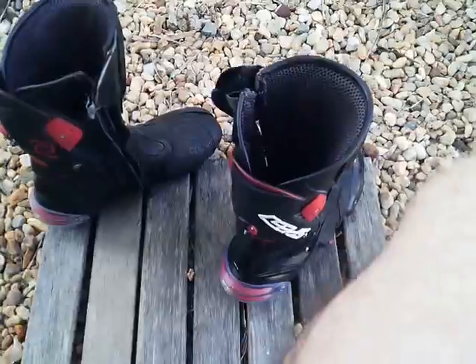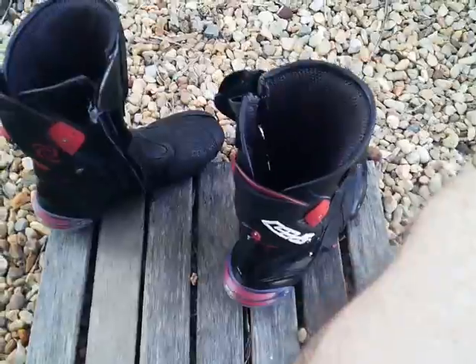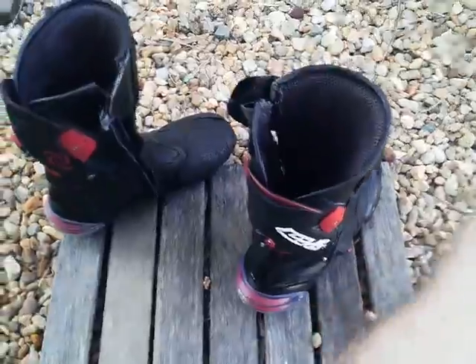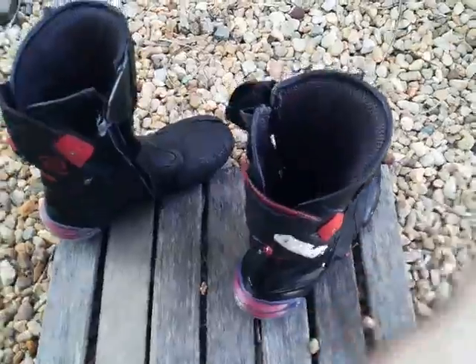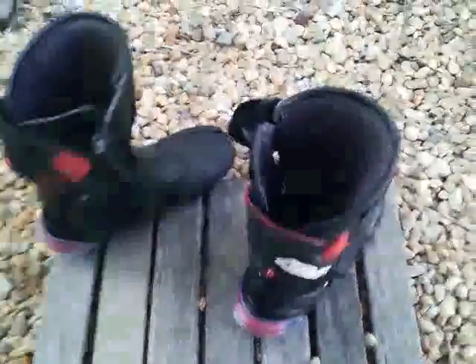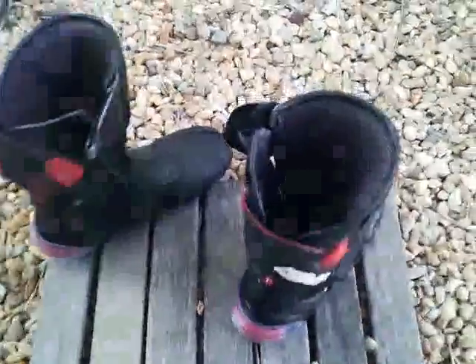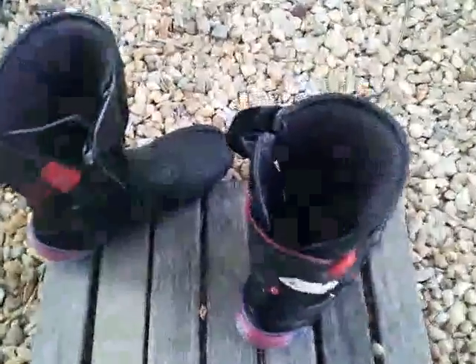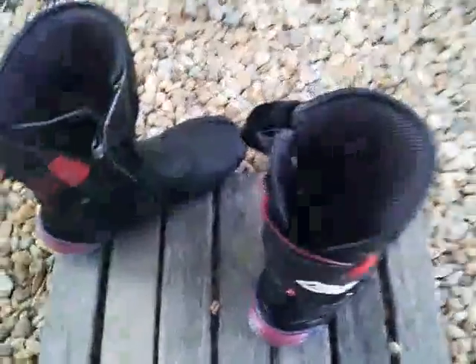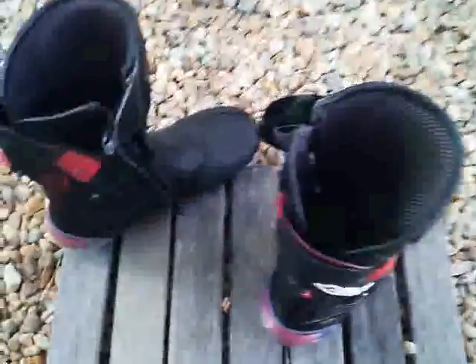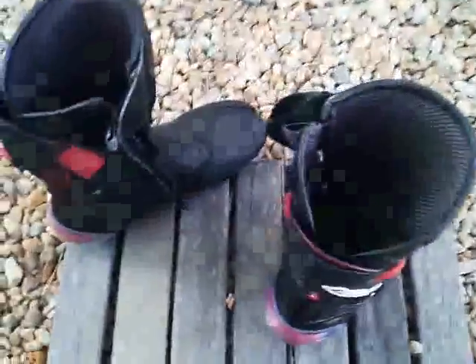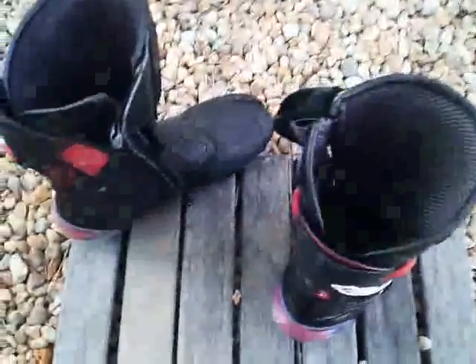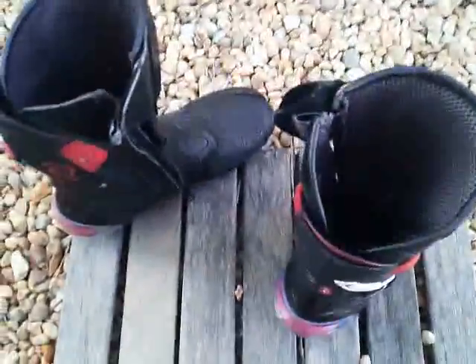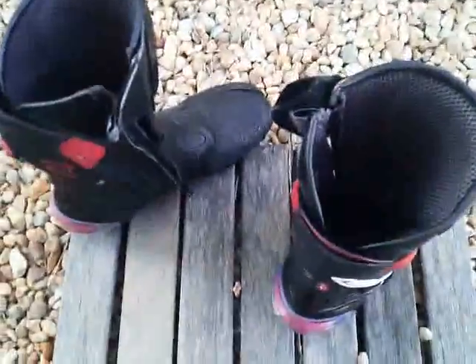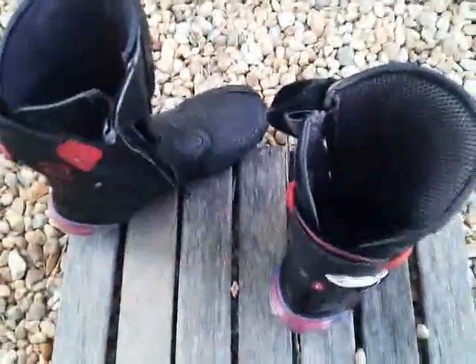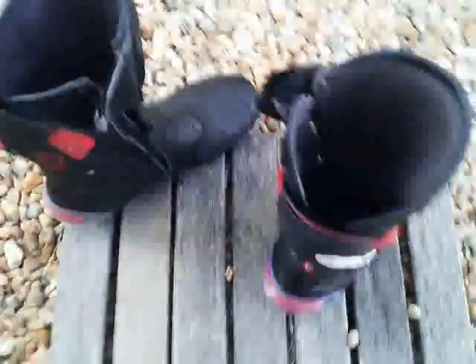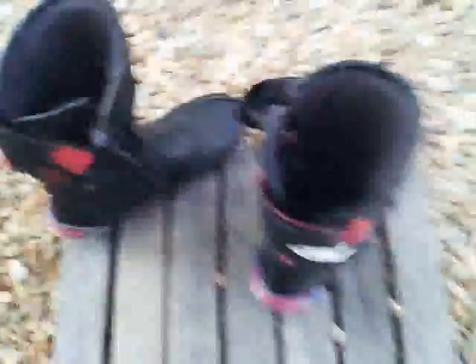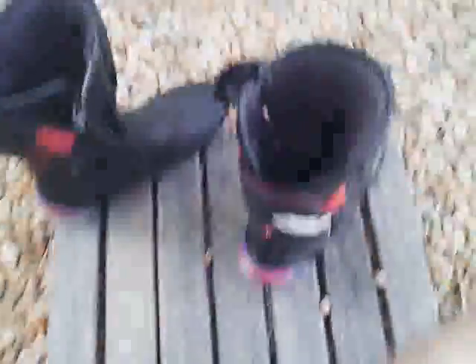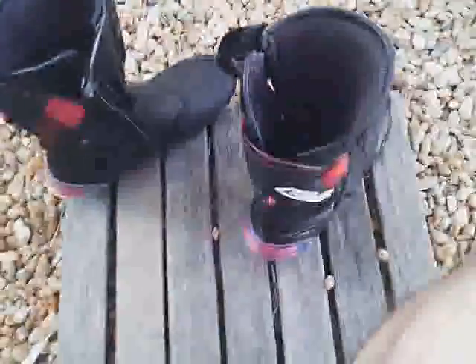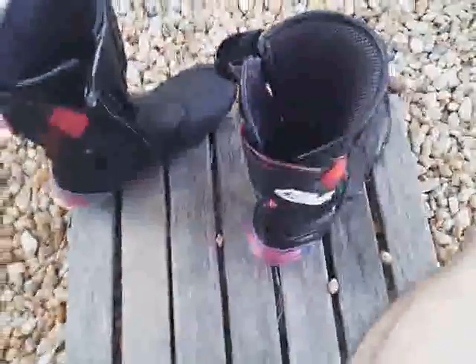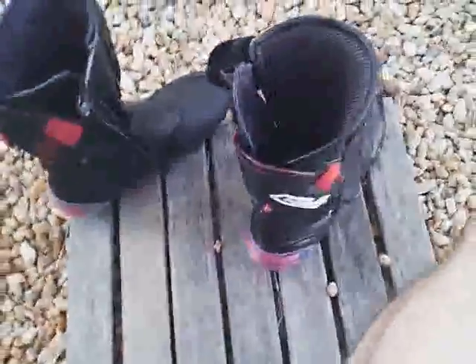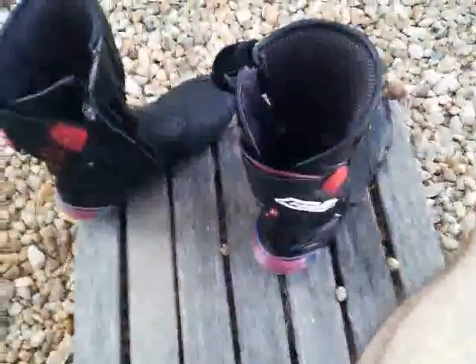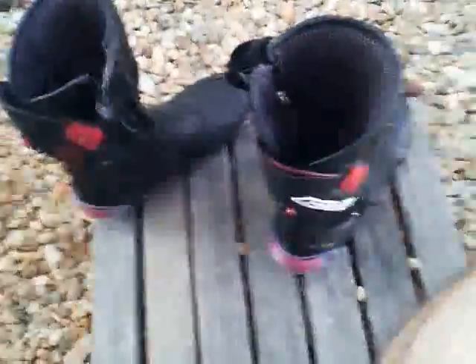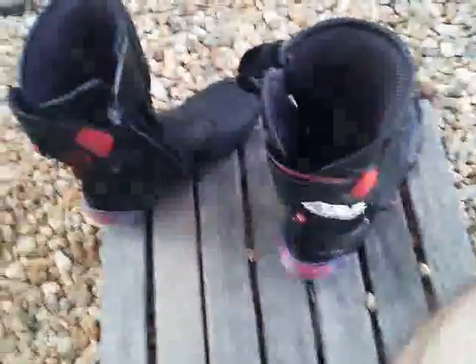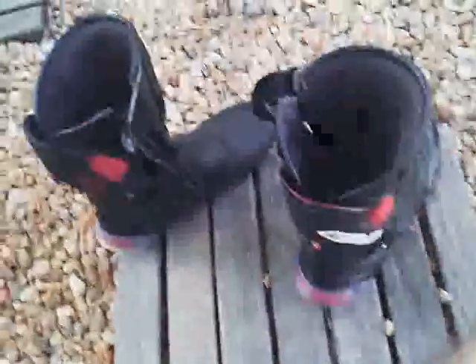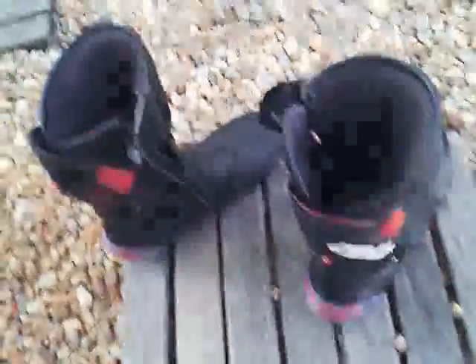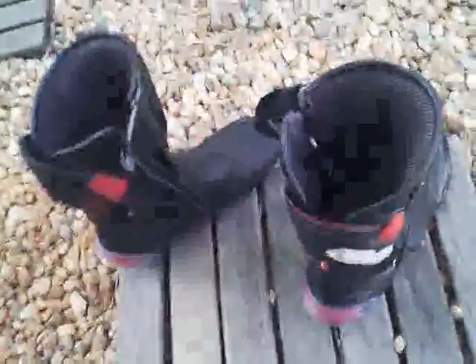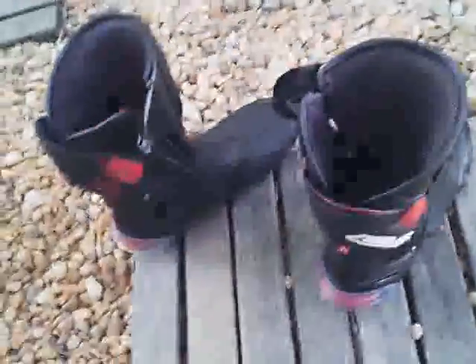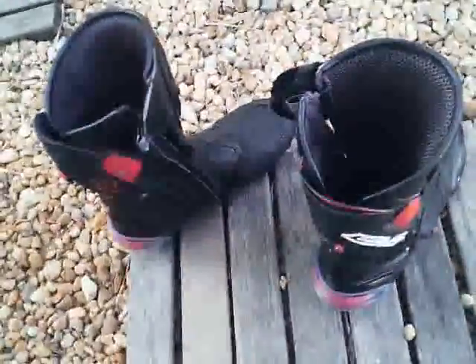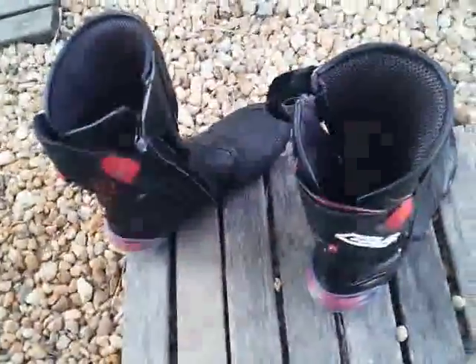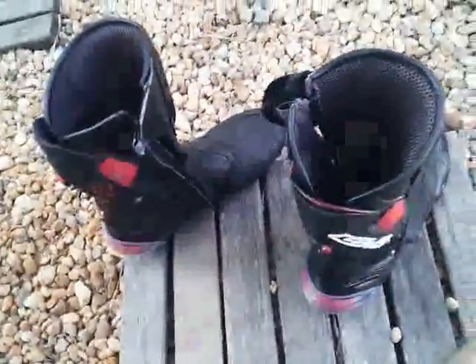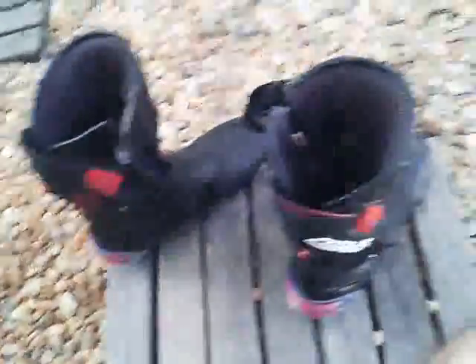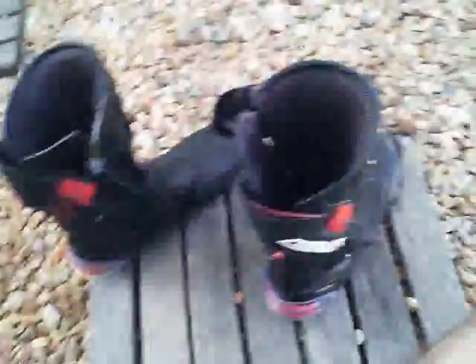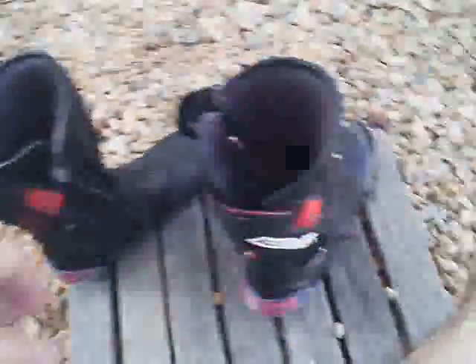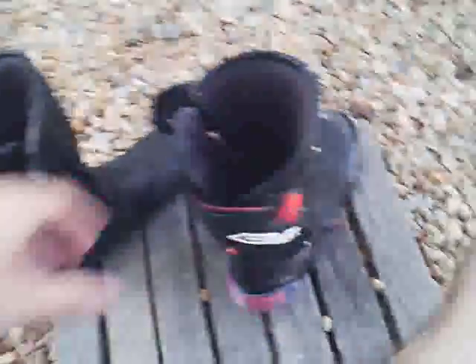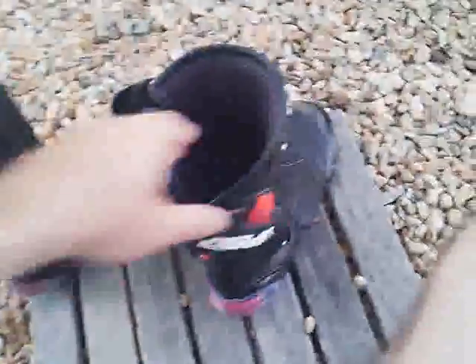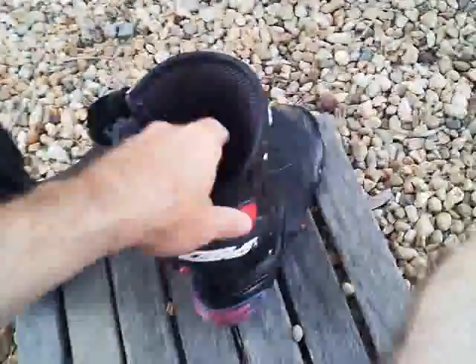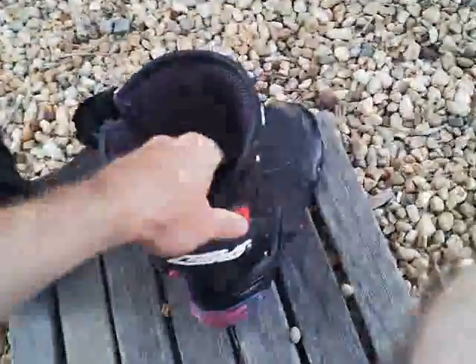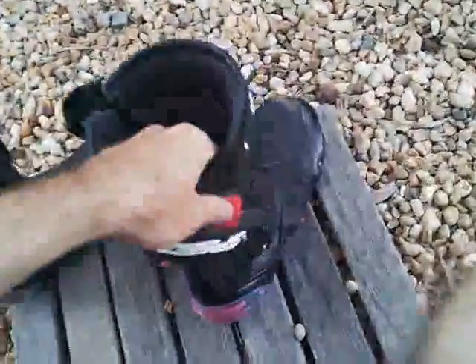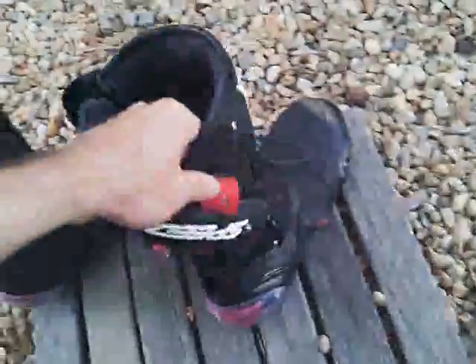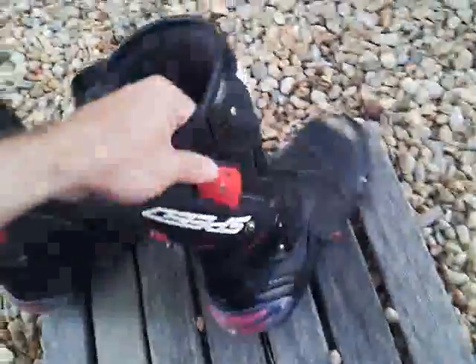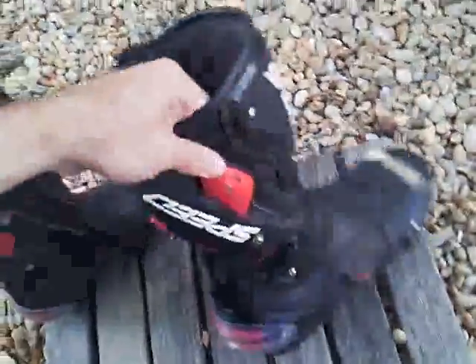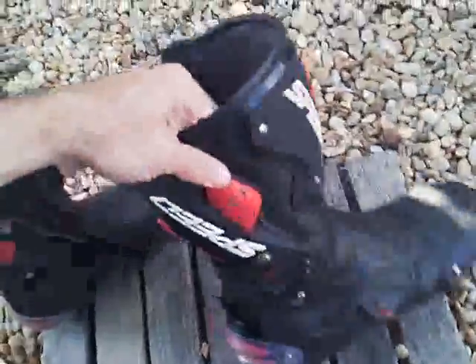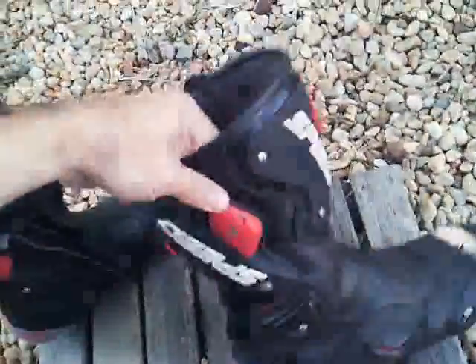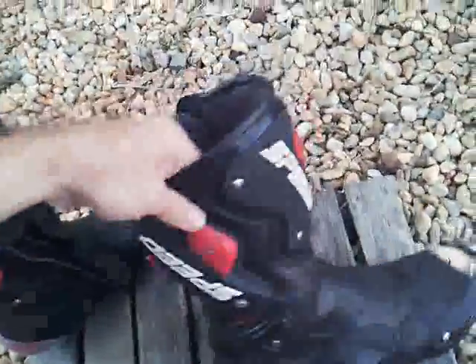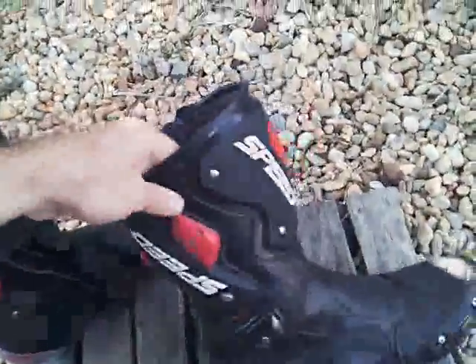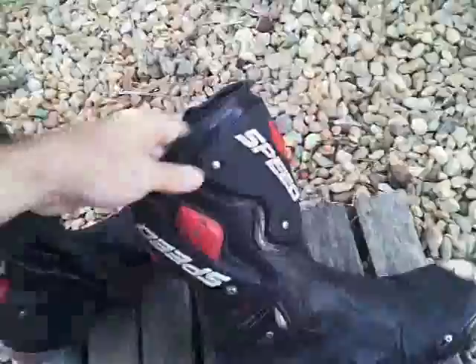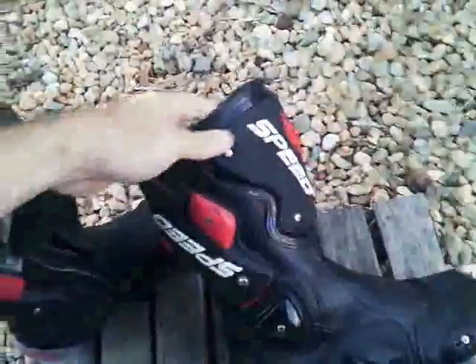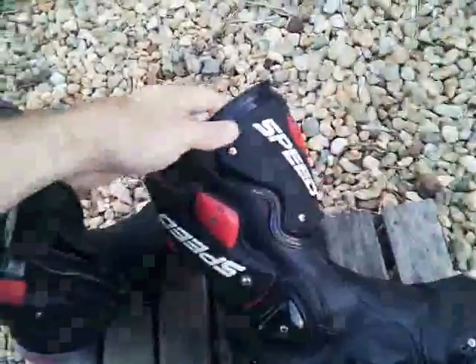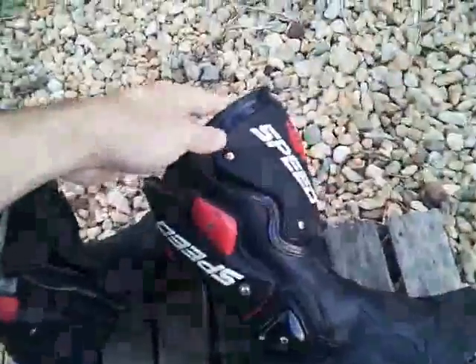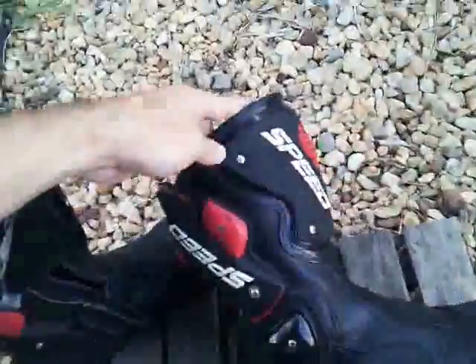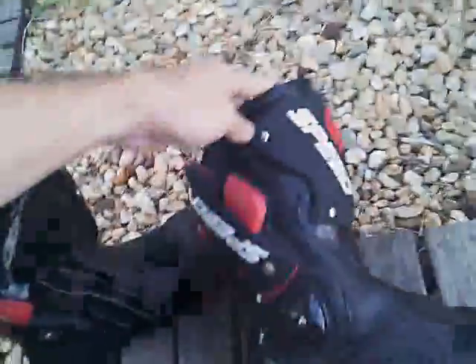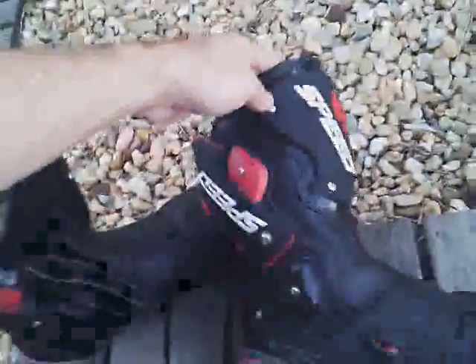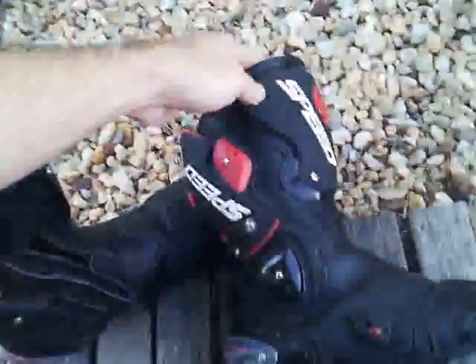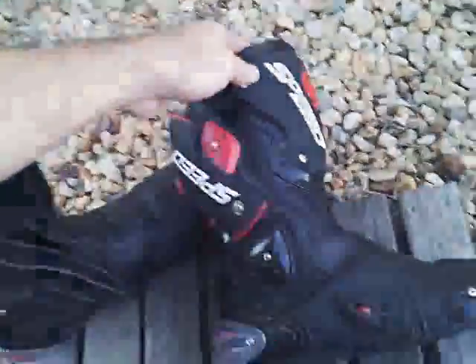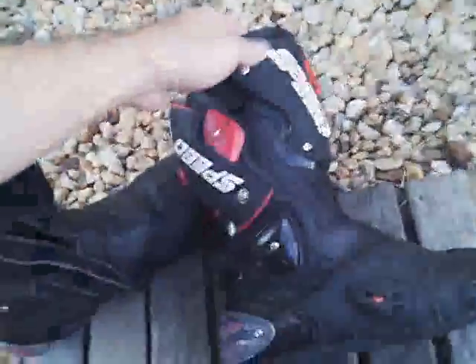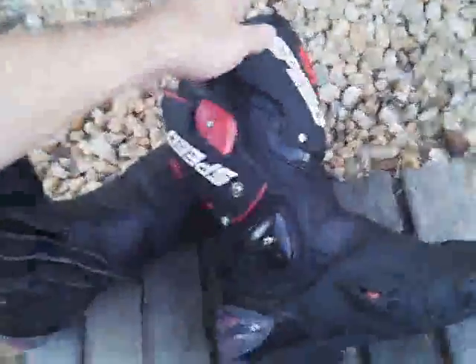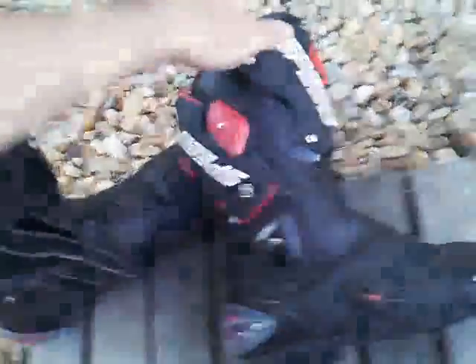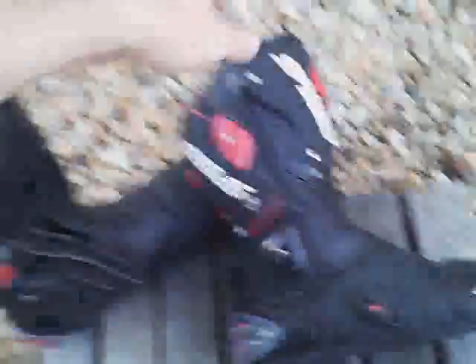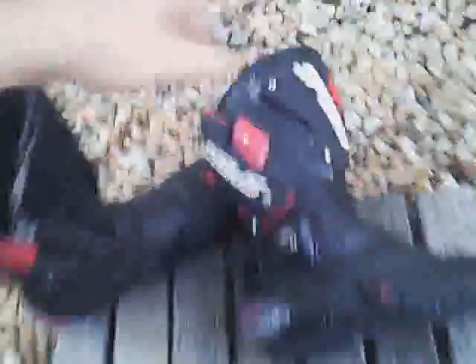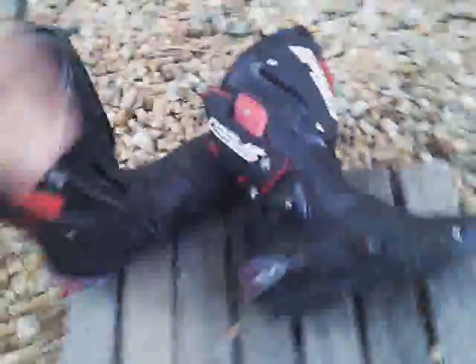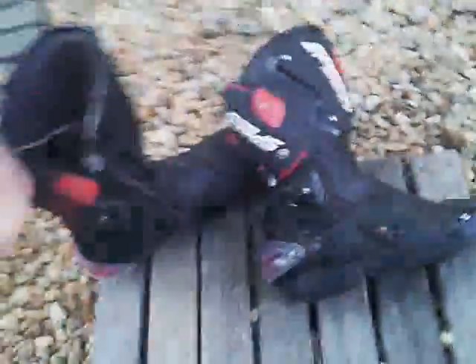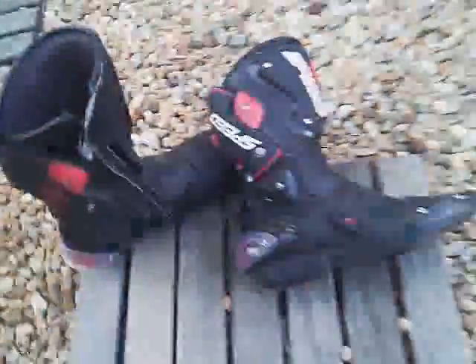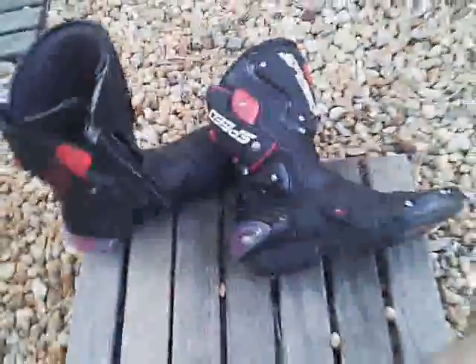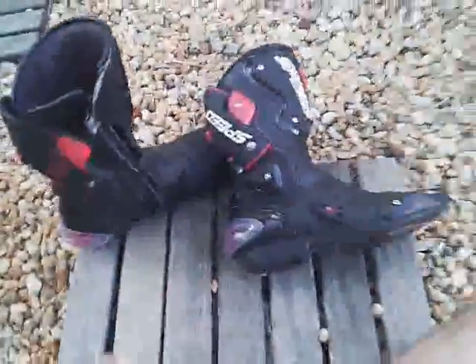Hey guys, I thought I'd just give you another quick update on my boots. These are my speed boots. I've had these for a few months now.